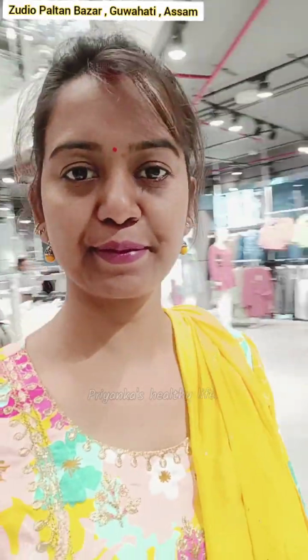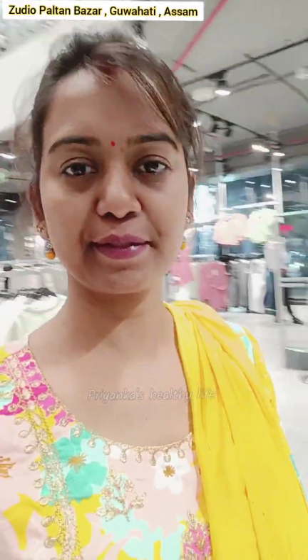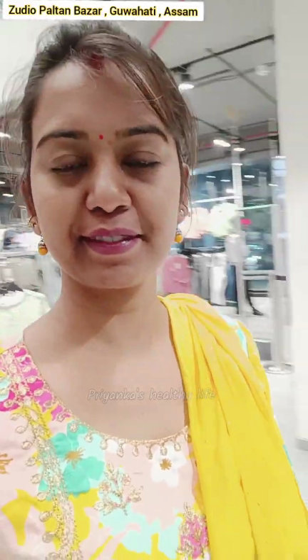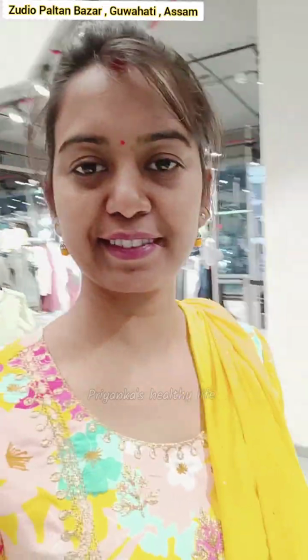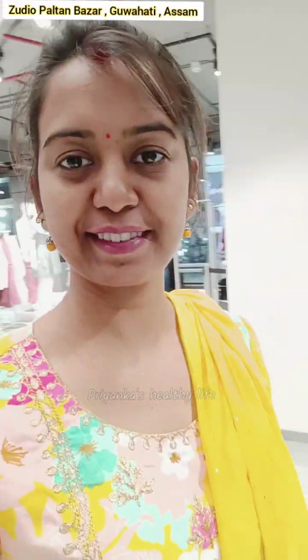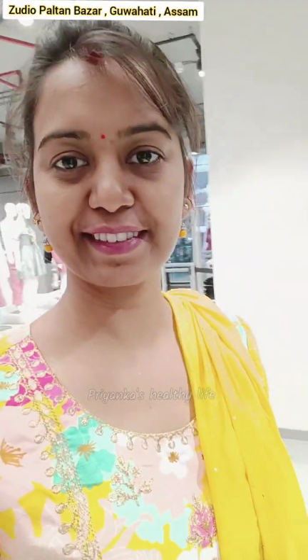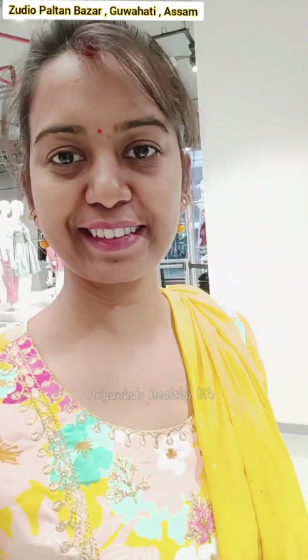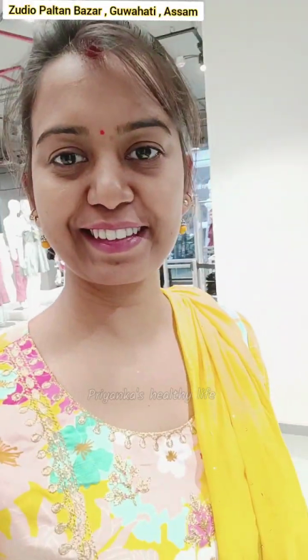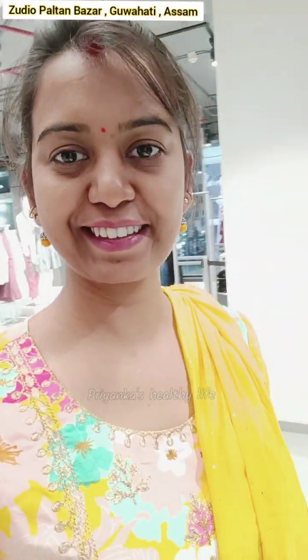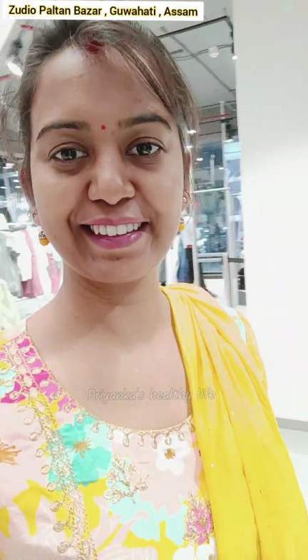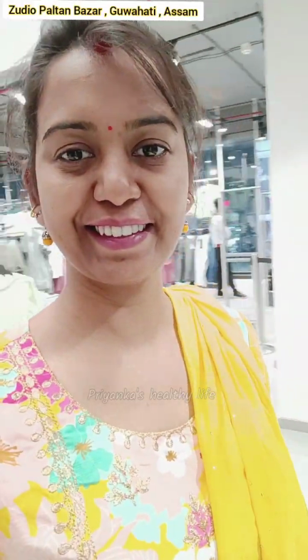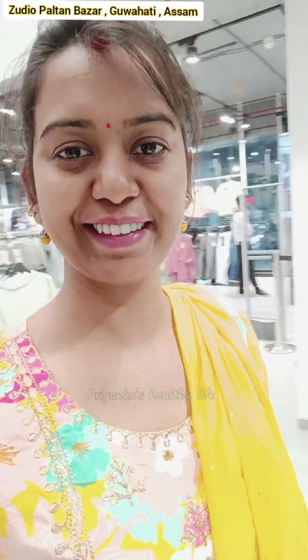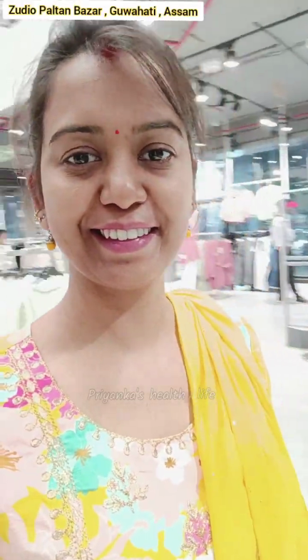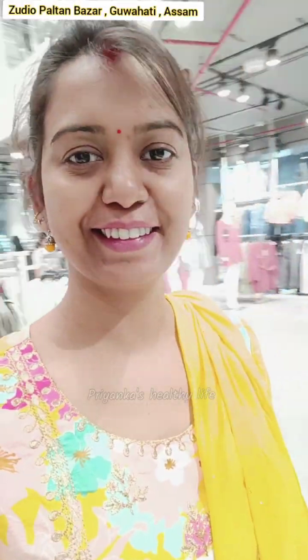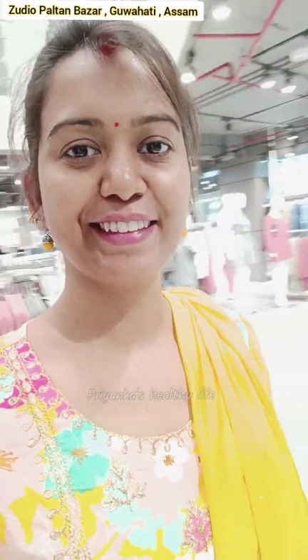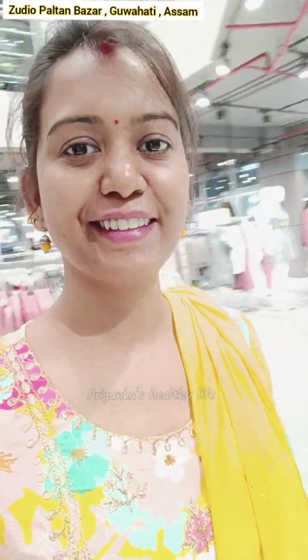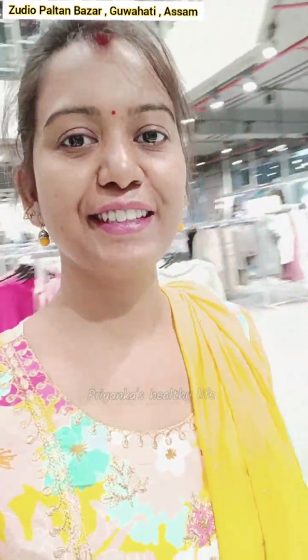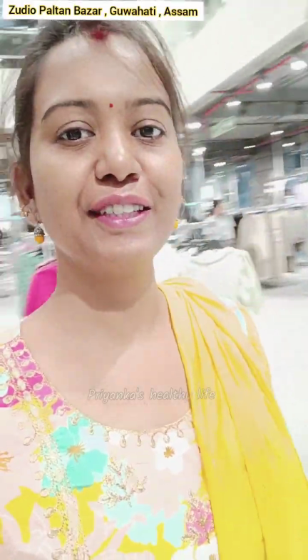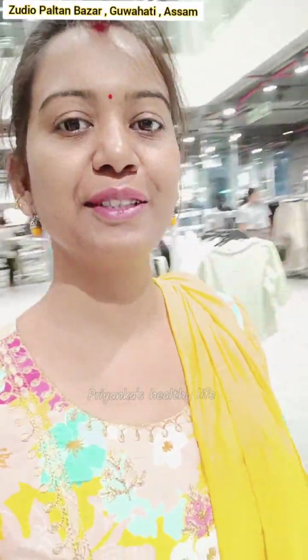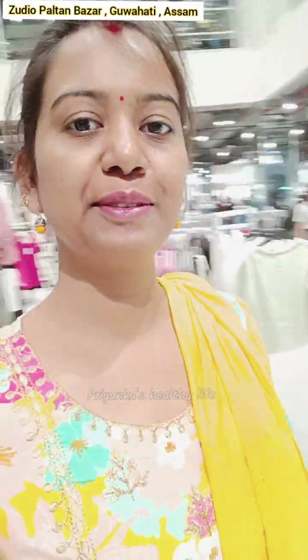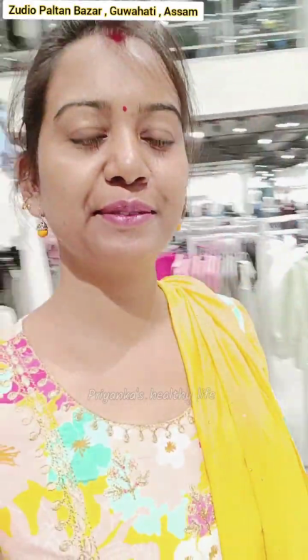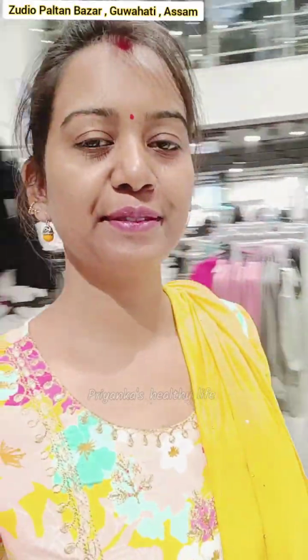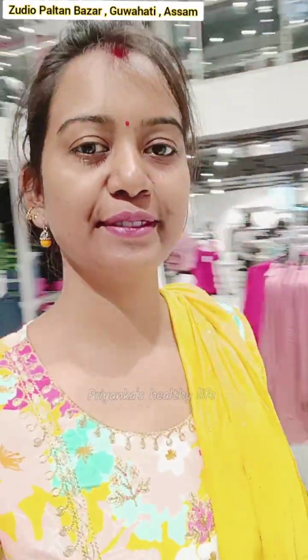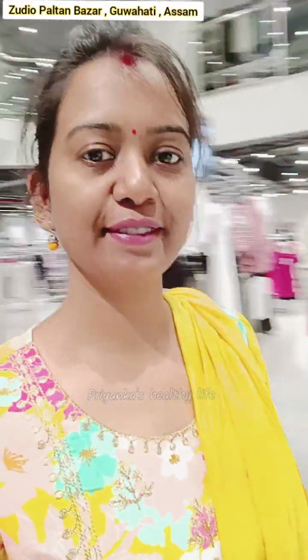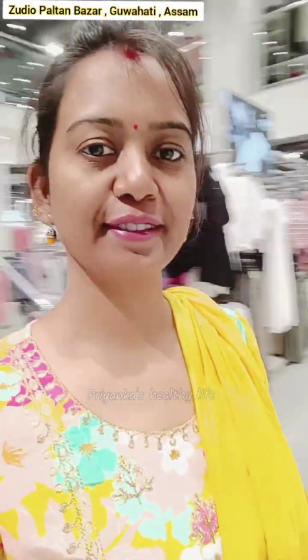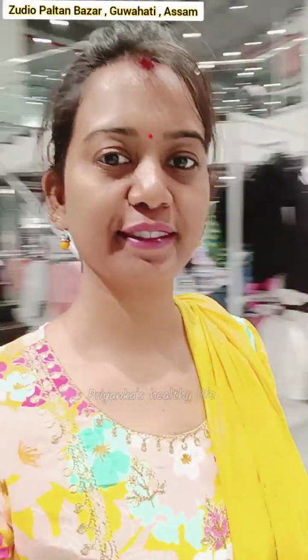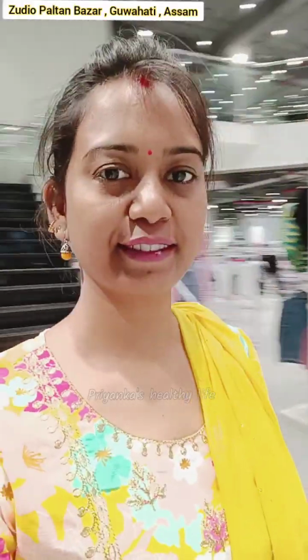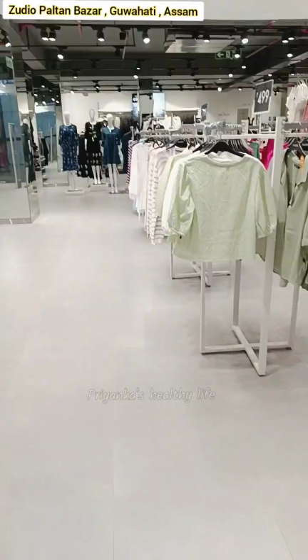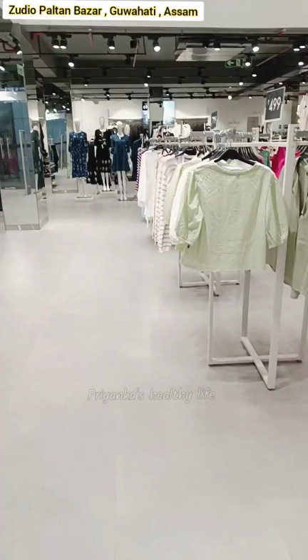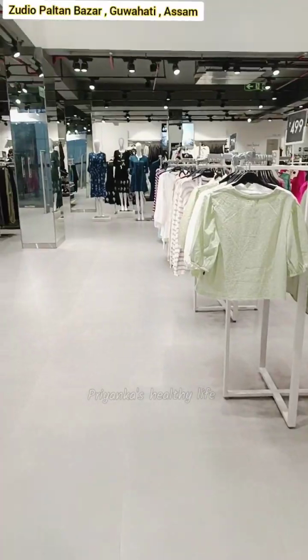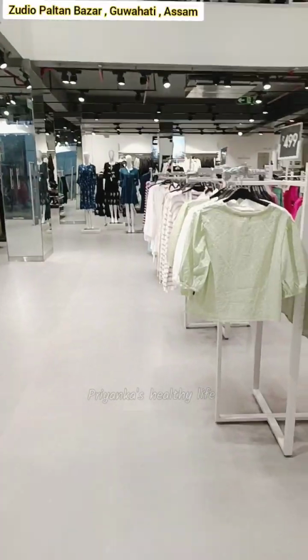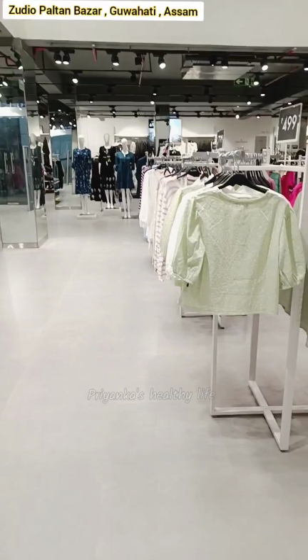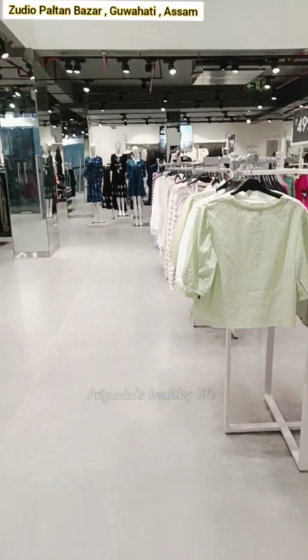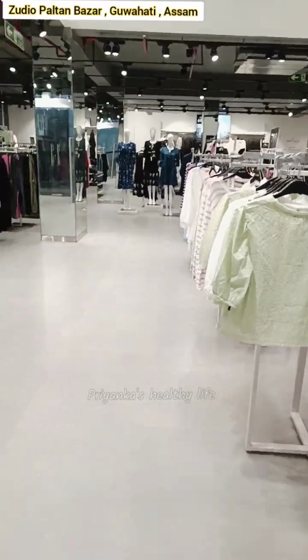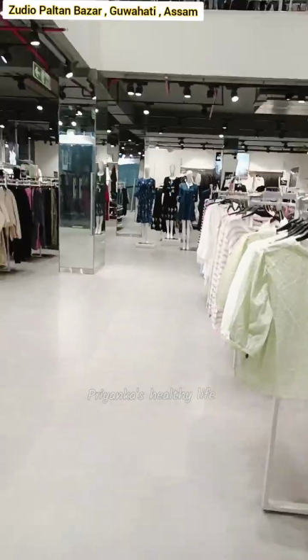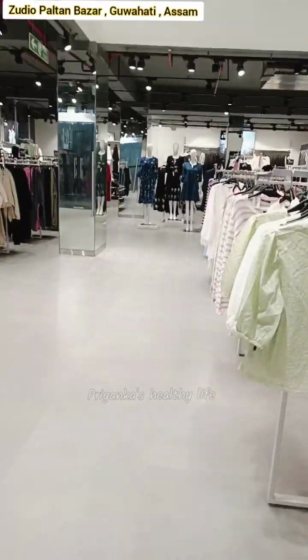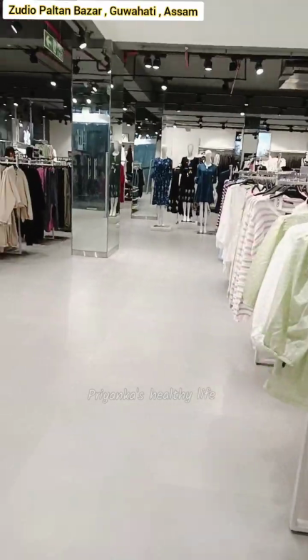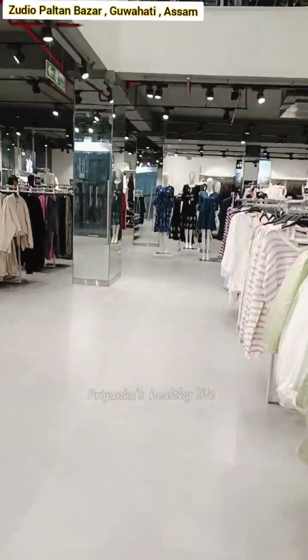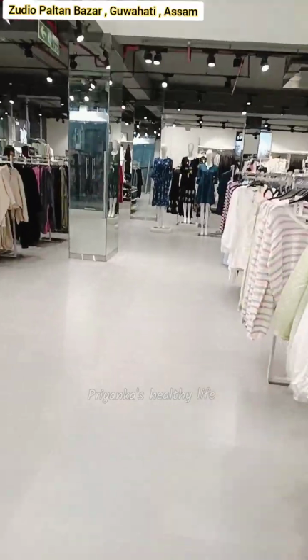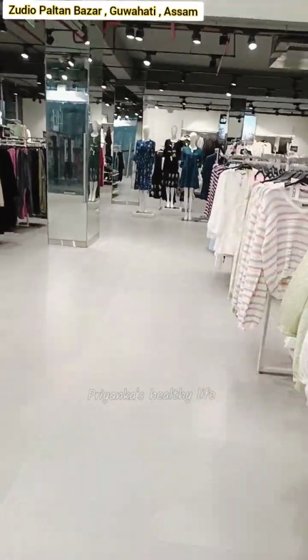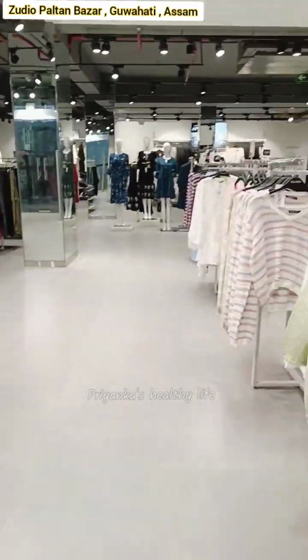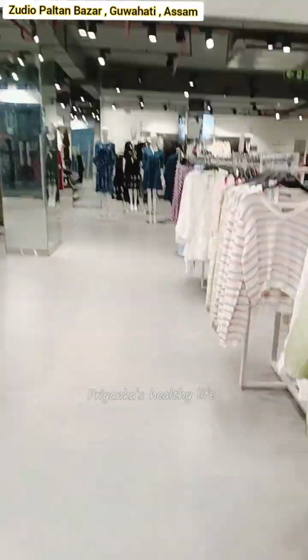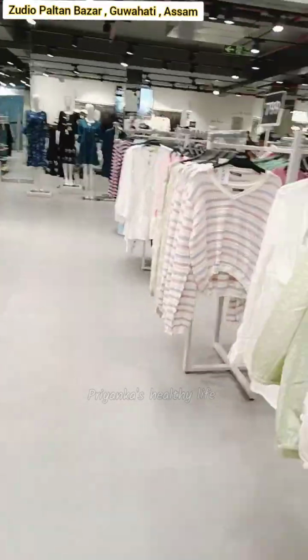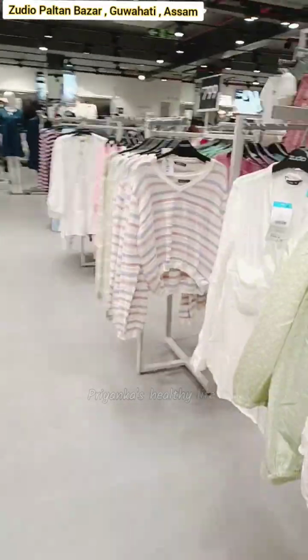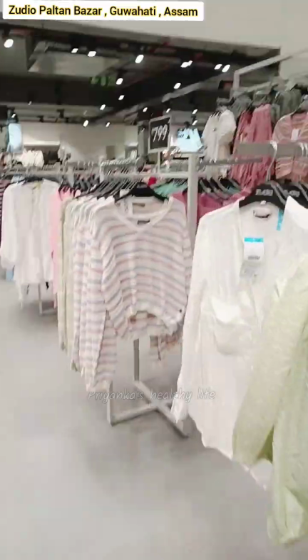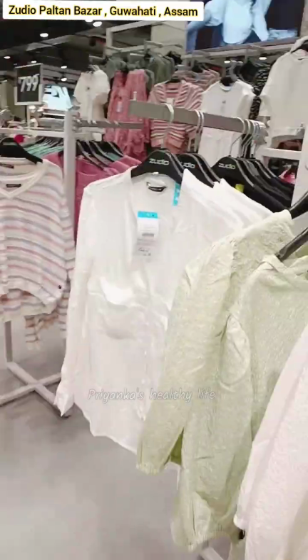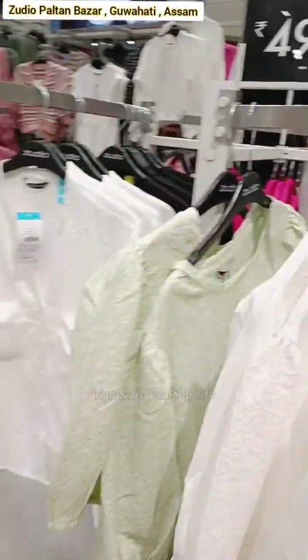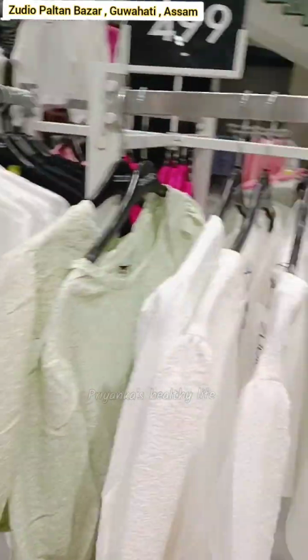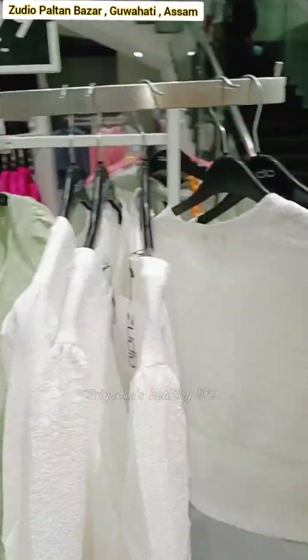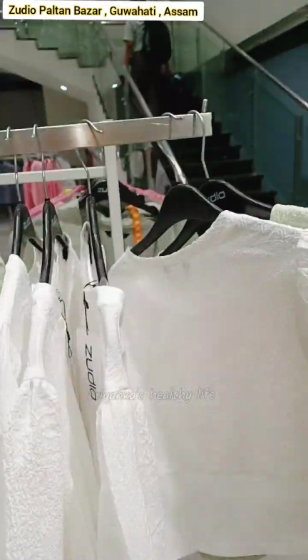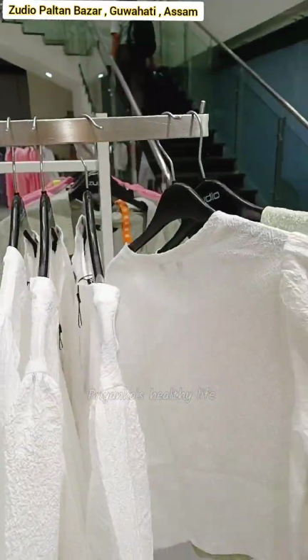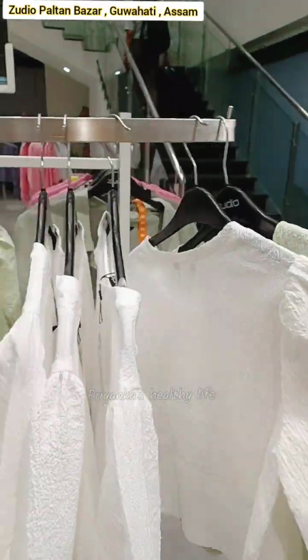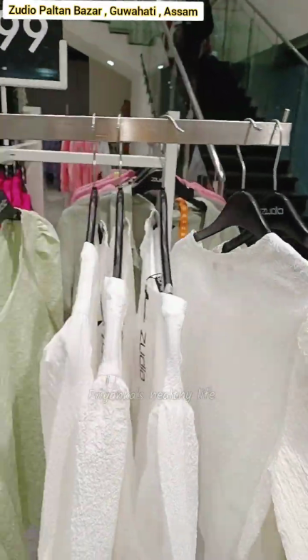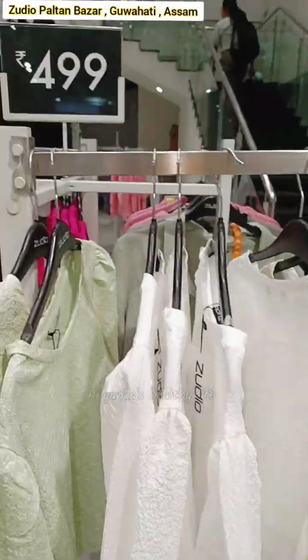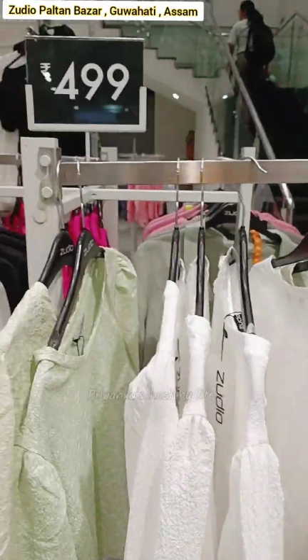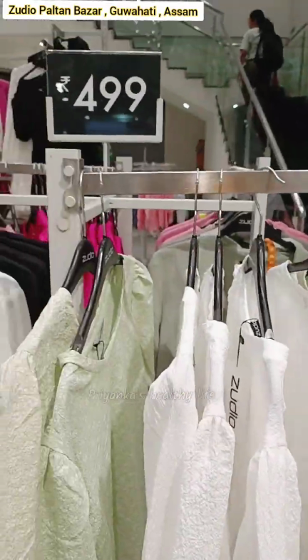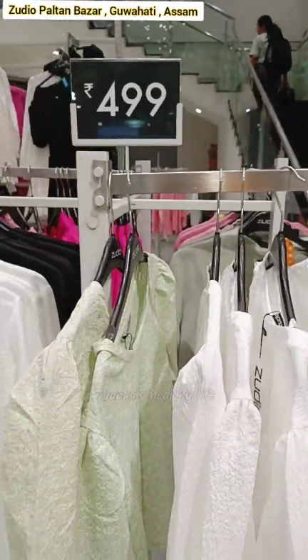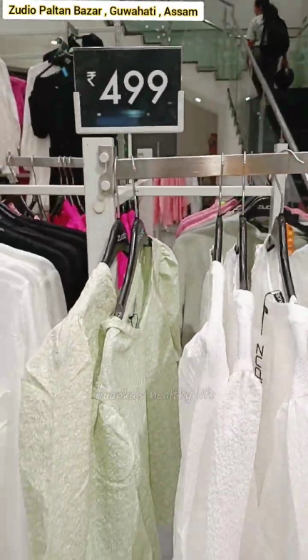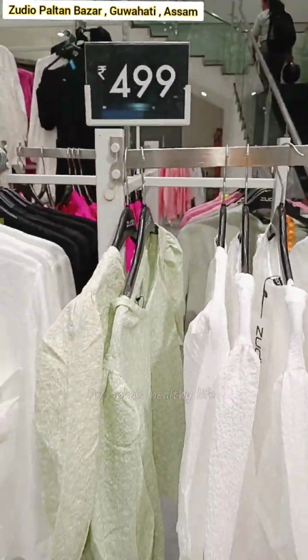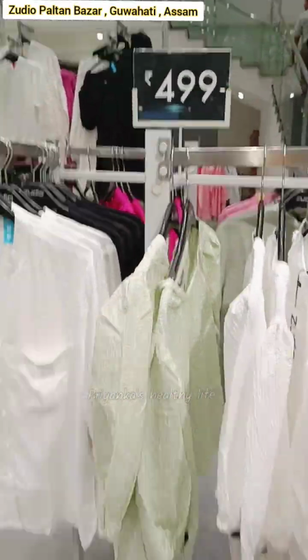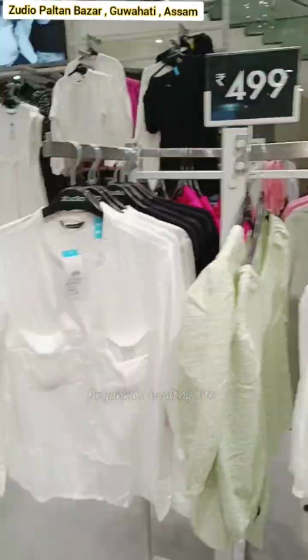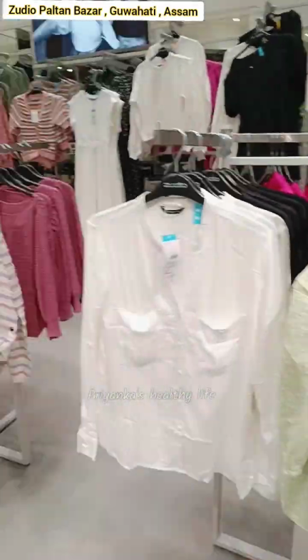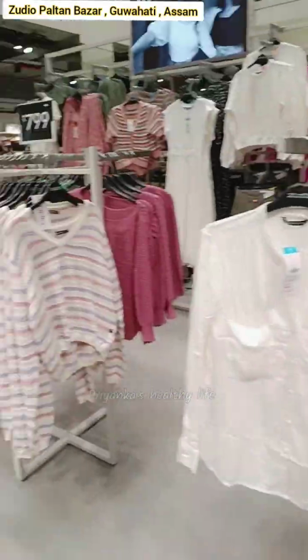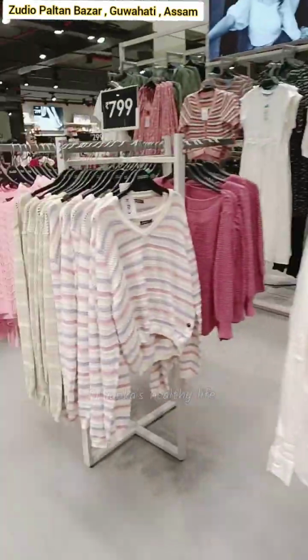I will show you how much fashion is here, which is the fashion brand of Zudio. In the next part, I will show you how much fashion is available.